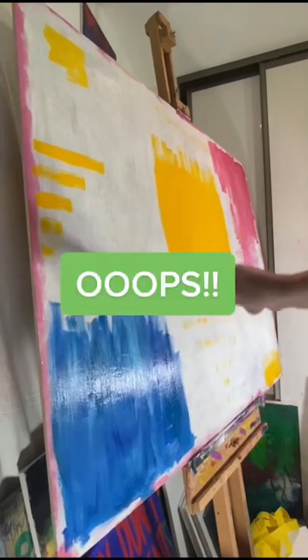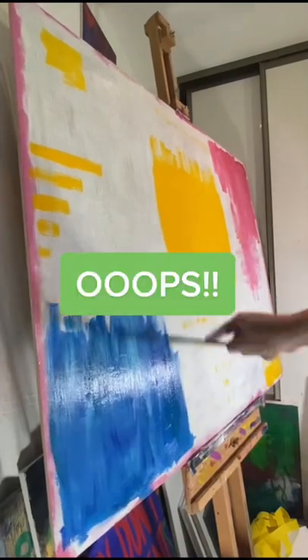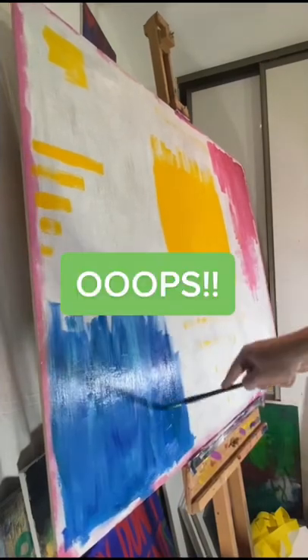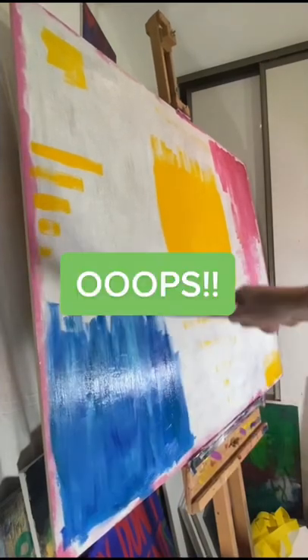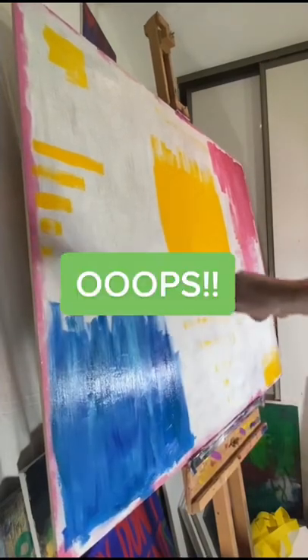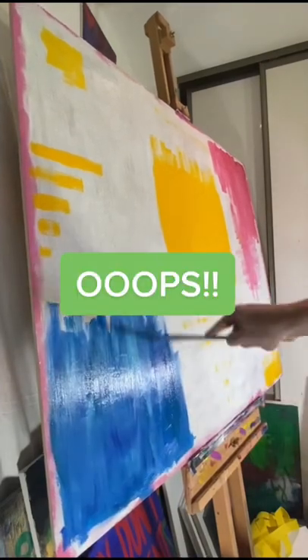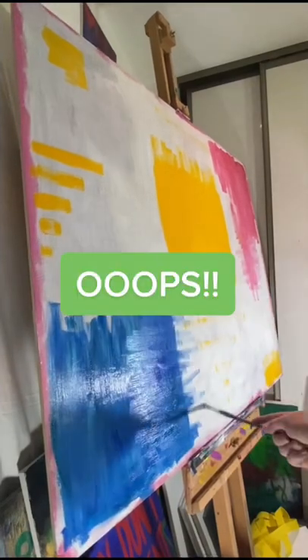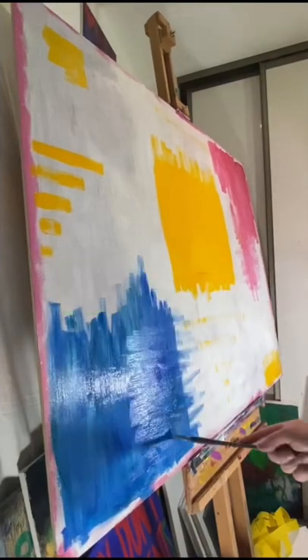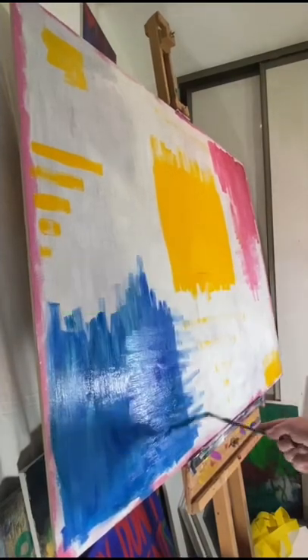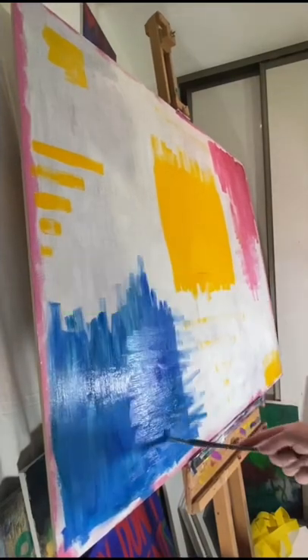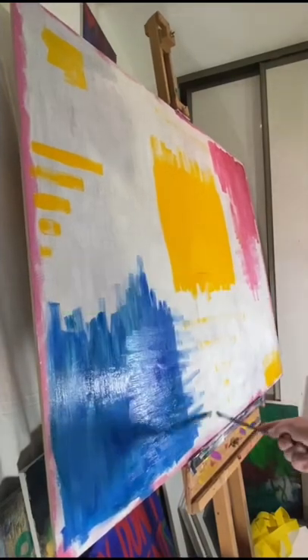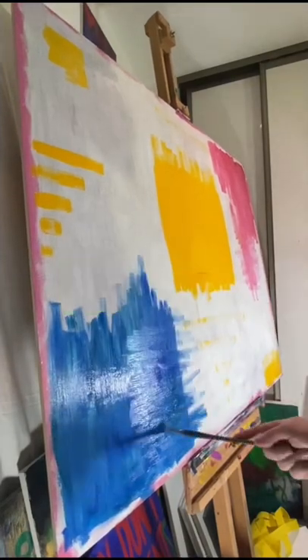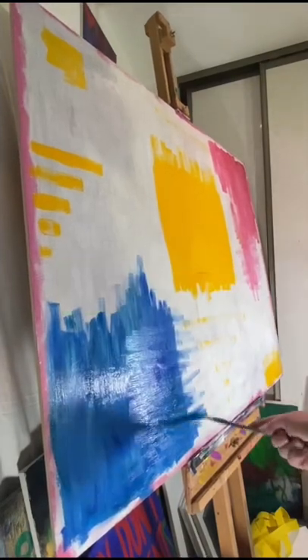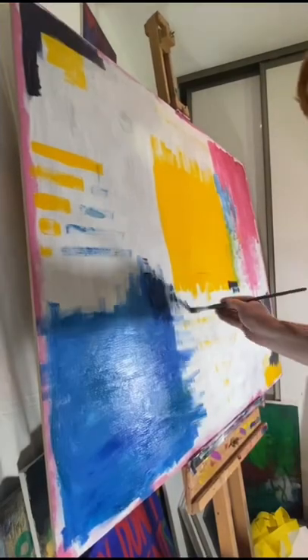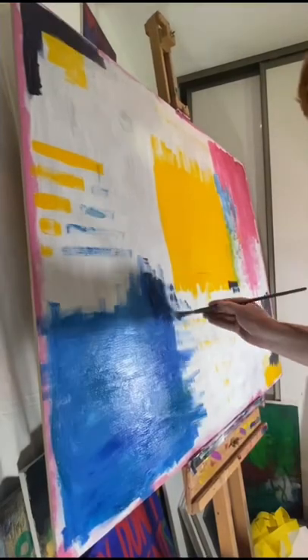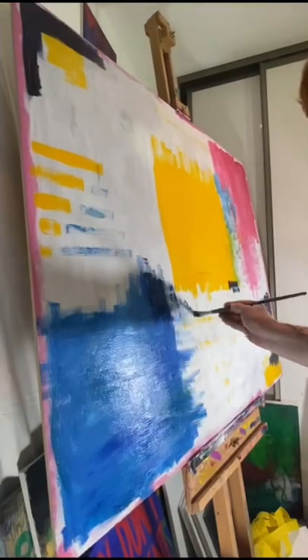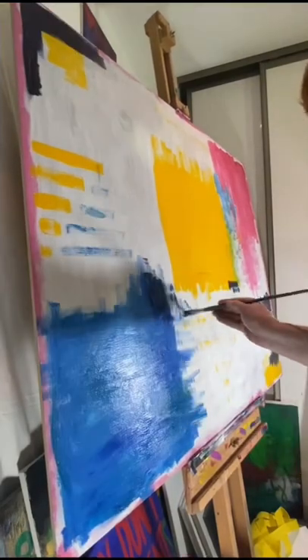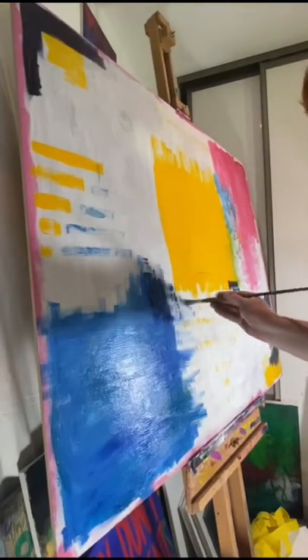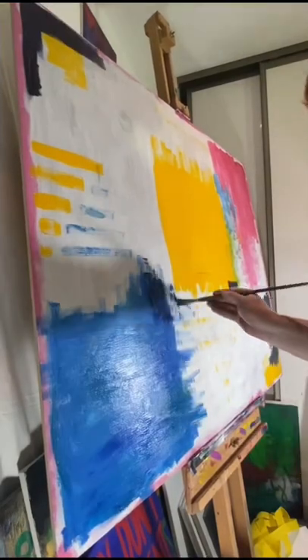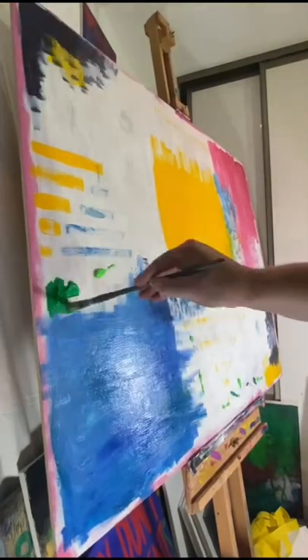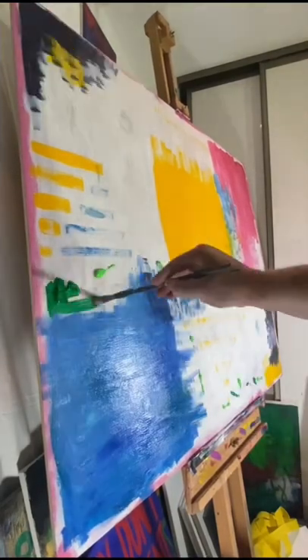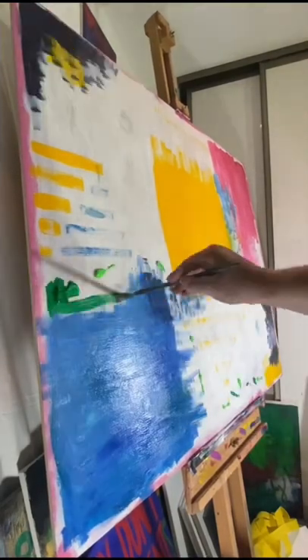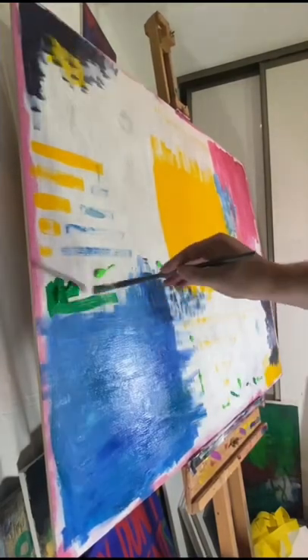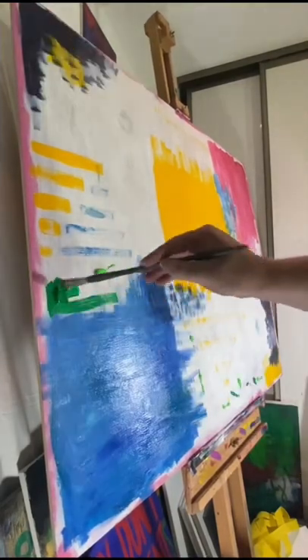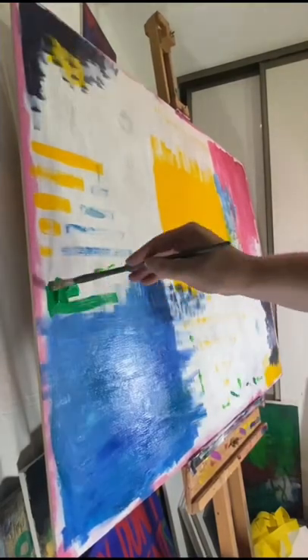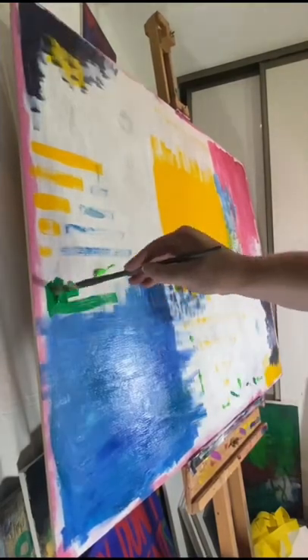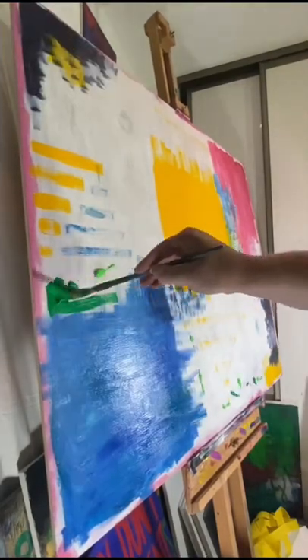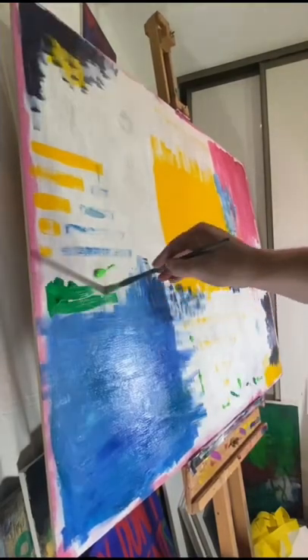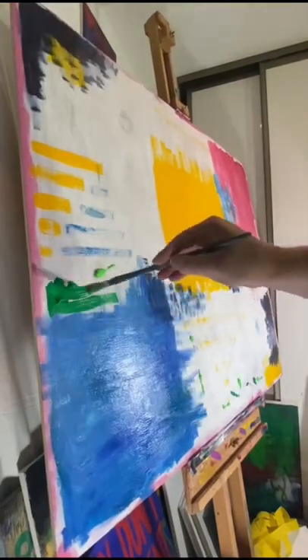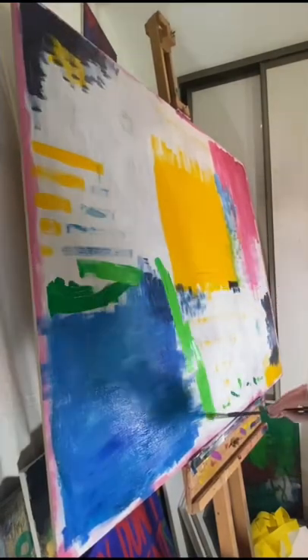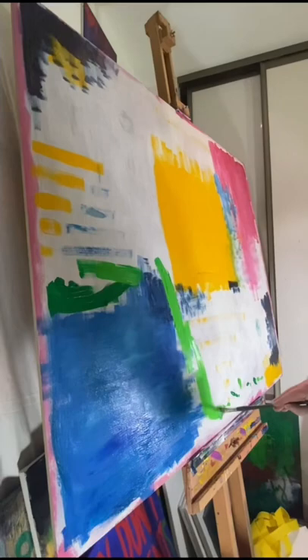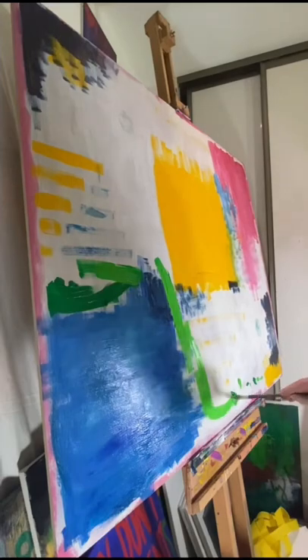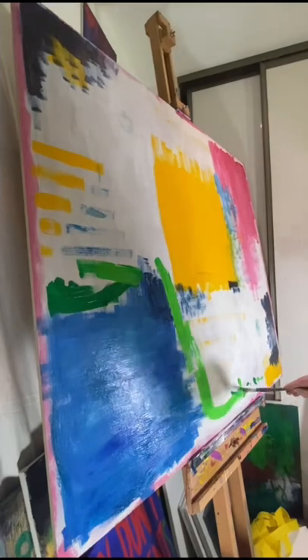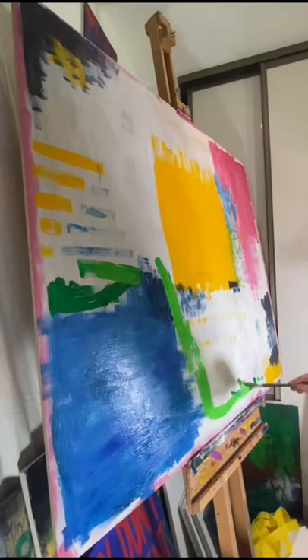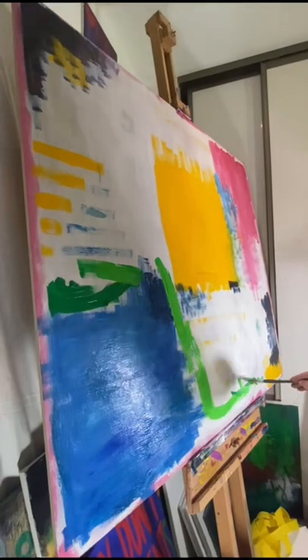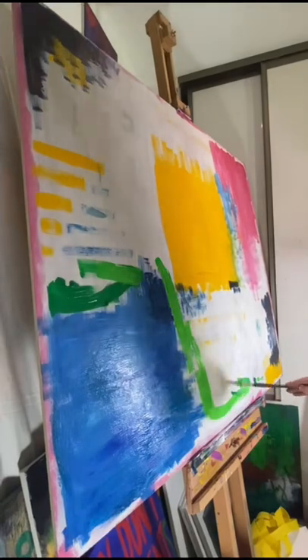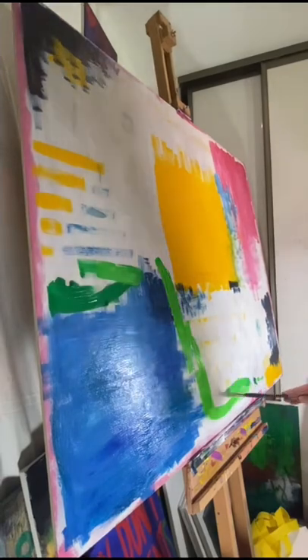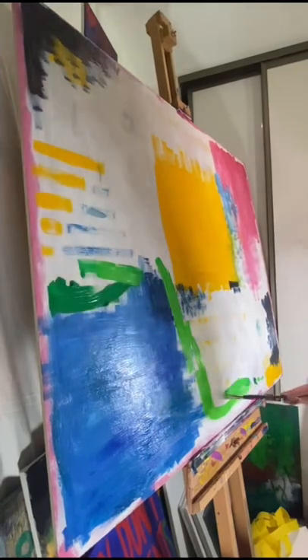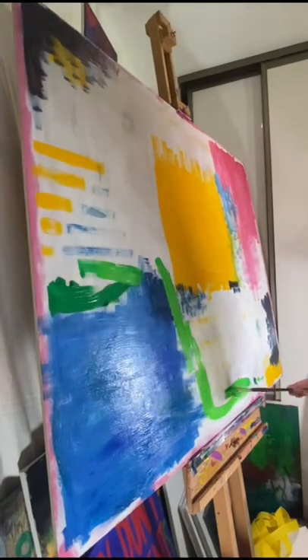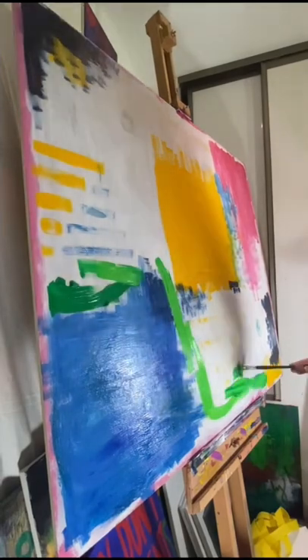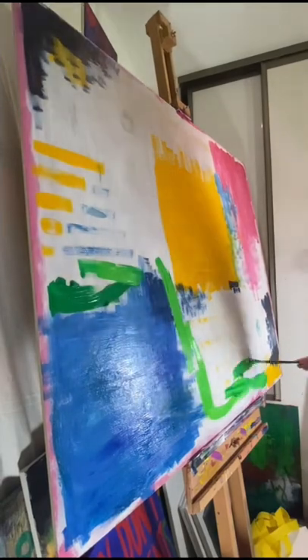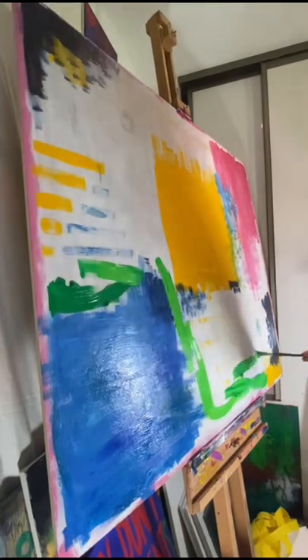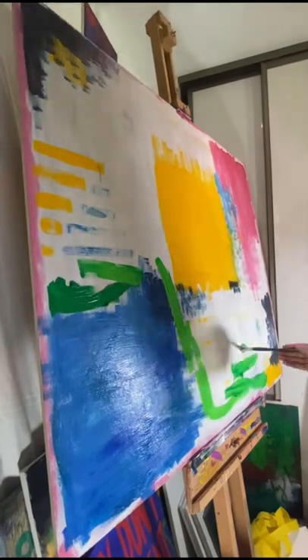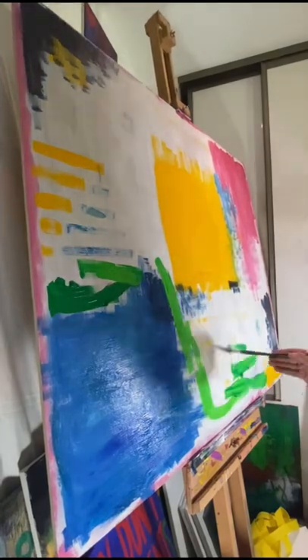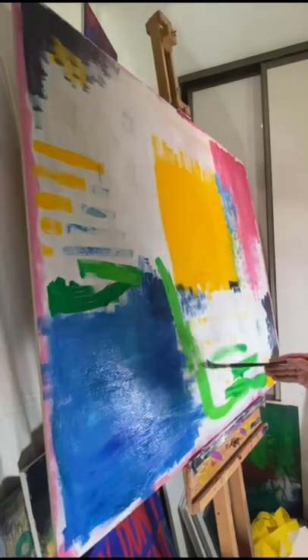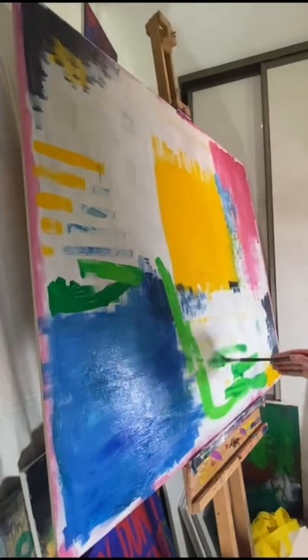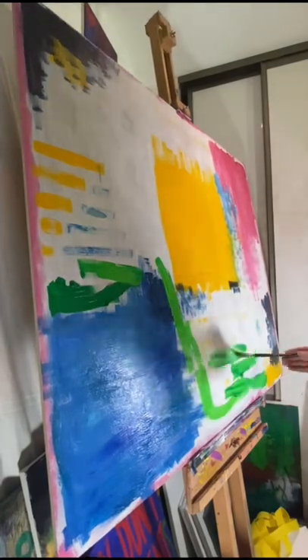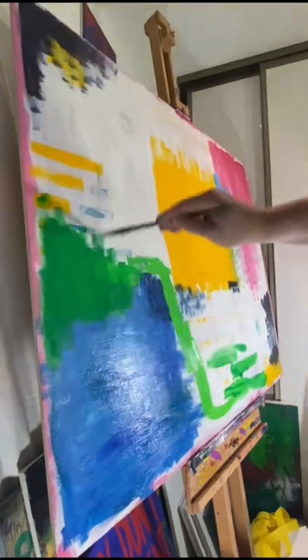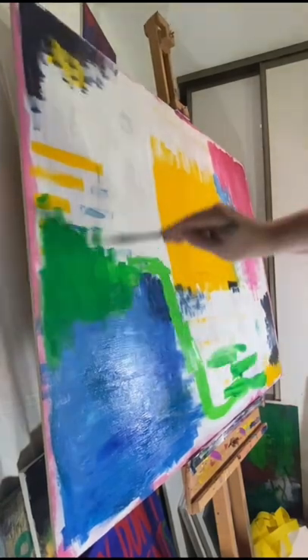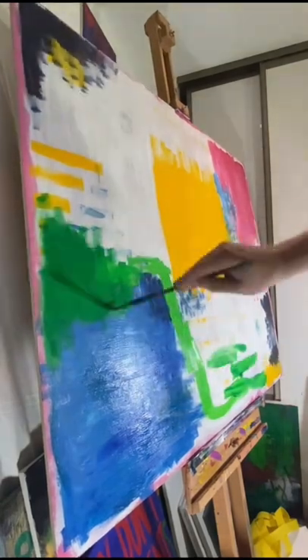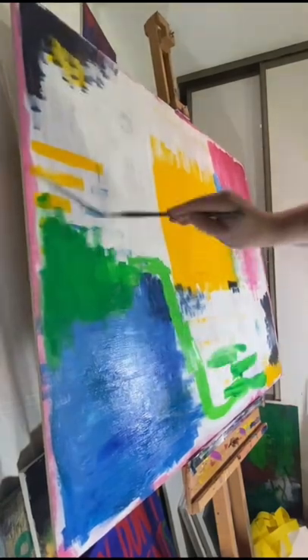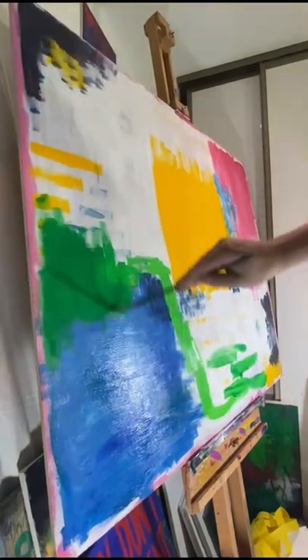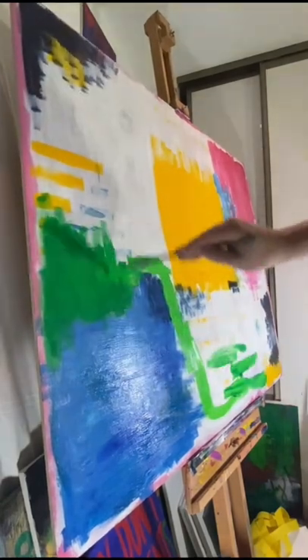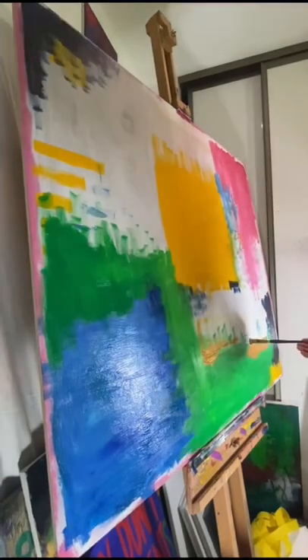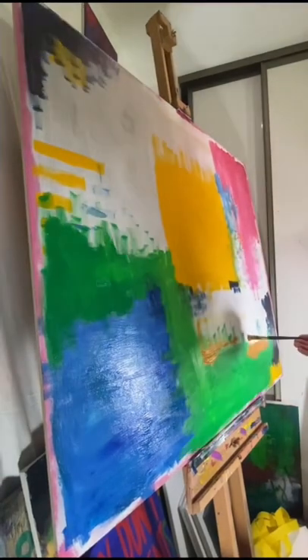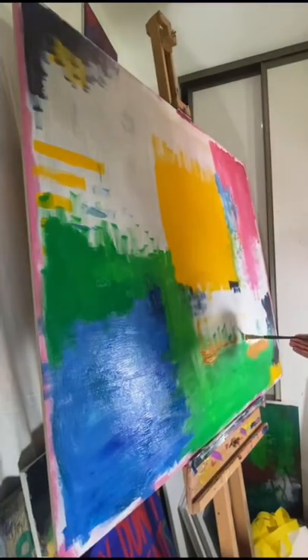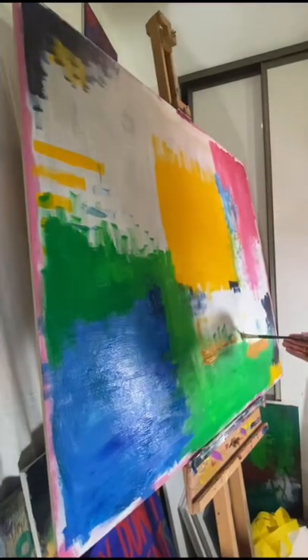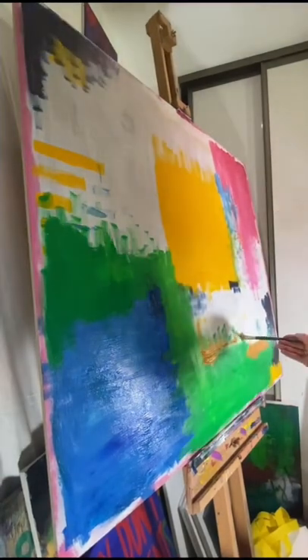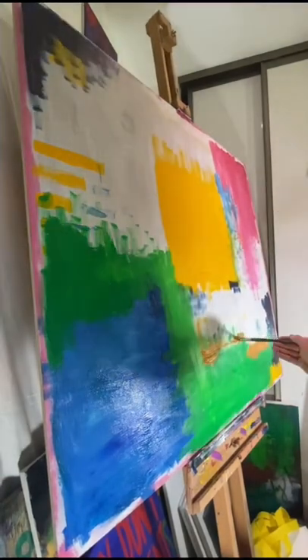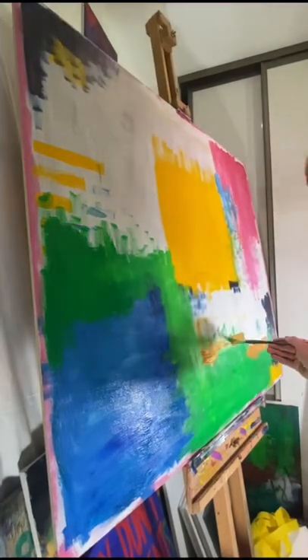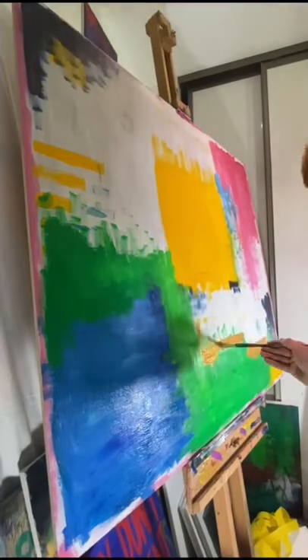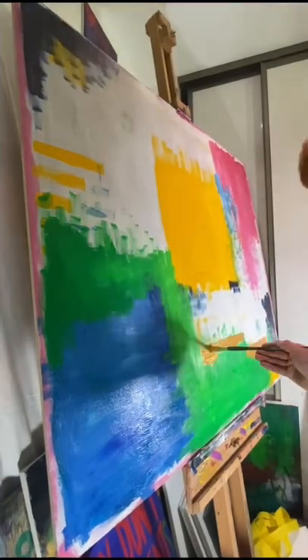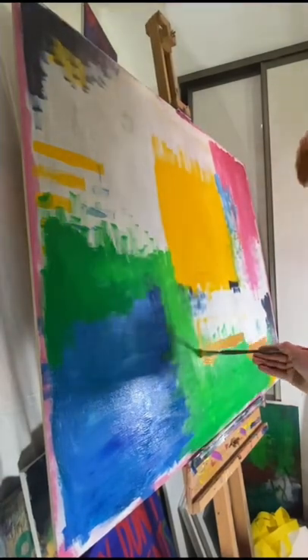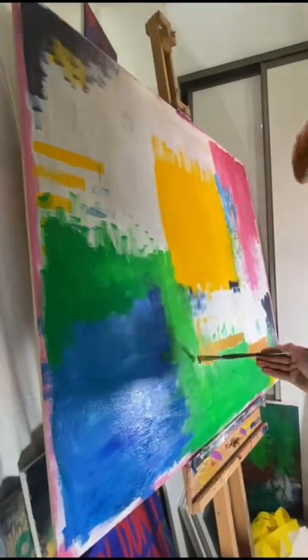Oops. But anyway, that's not the point of this video. The point of this video is that this is going to become a piece of street art that's going to return to the streets.